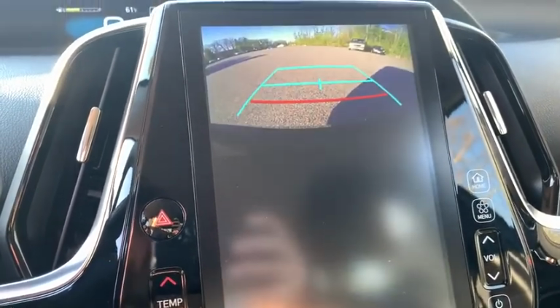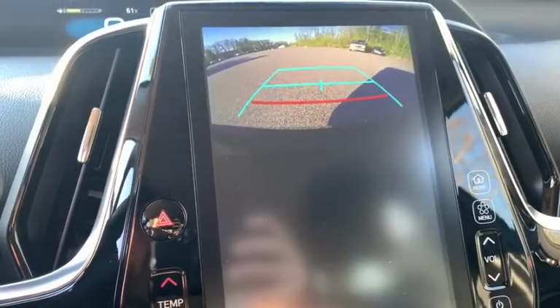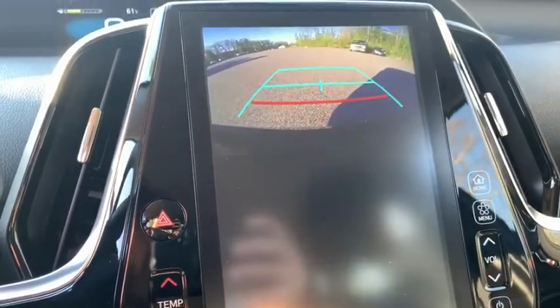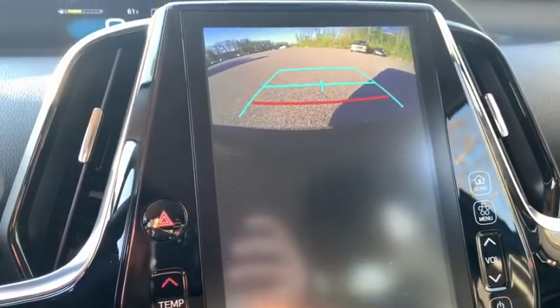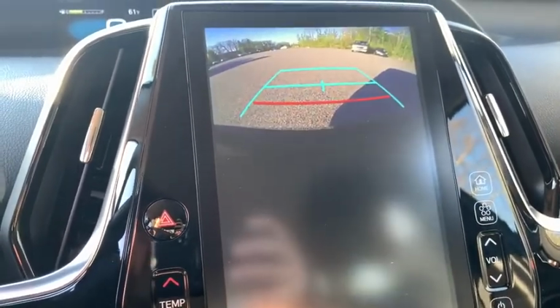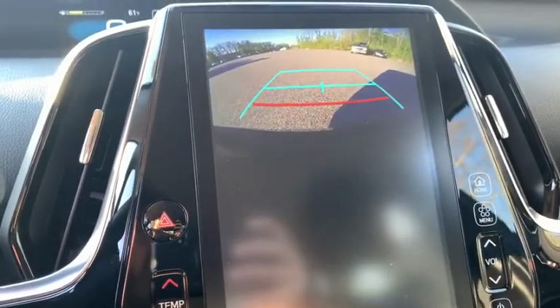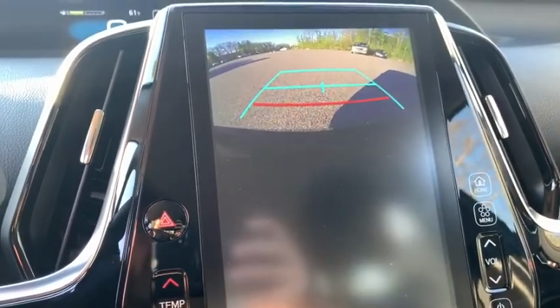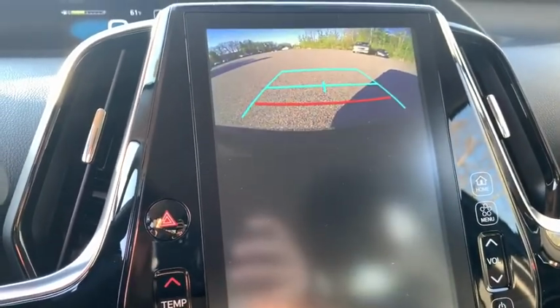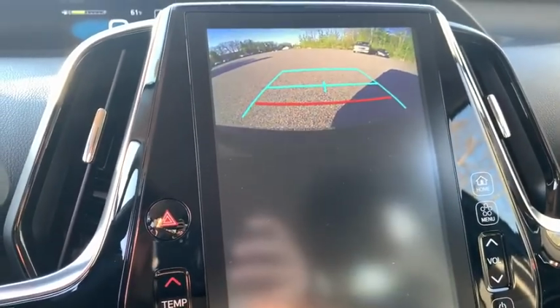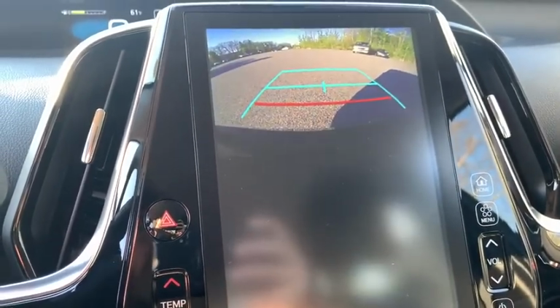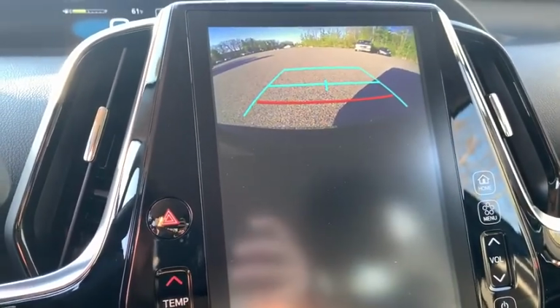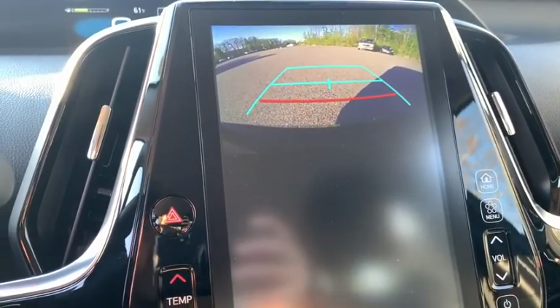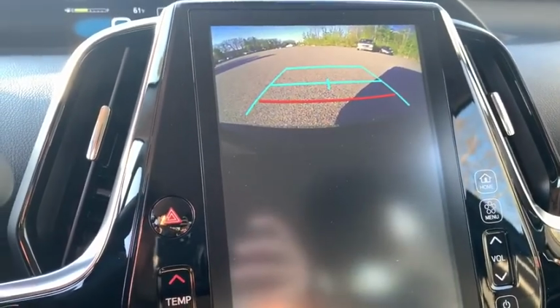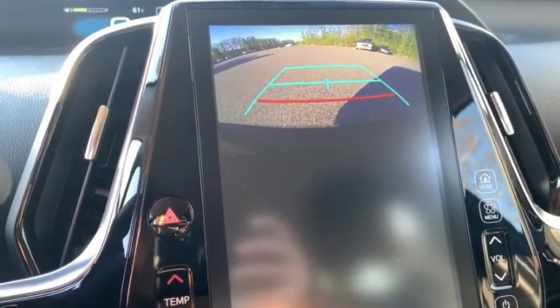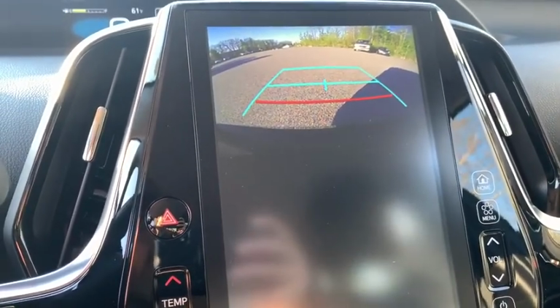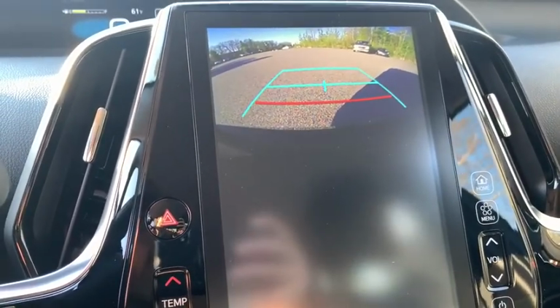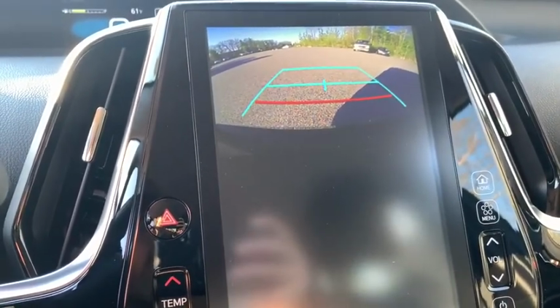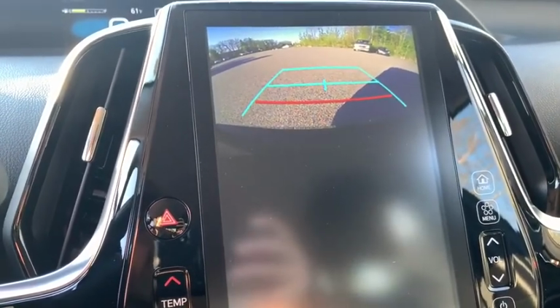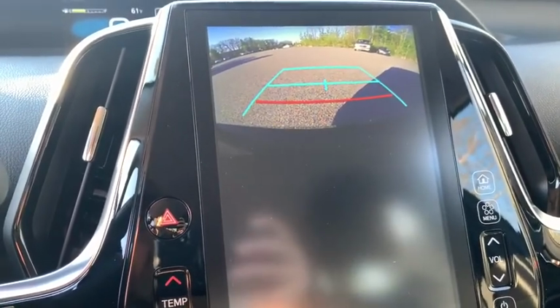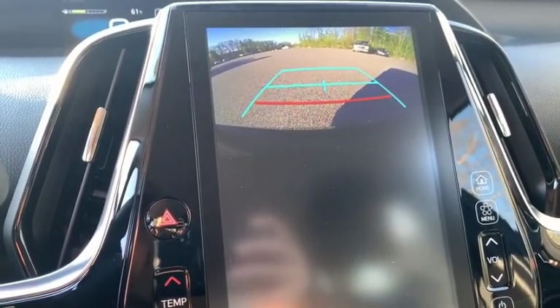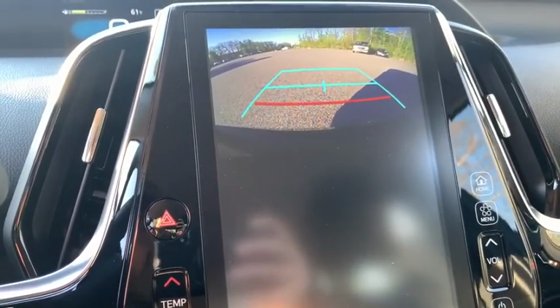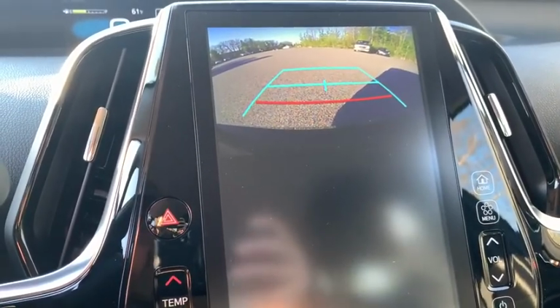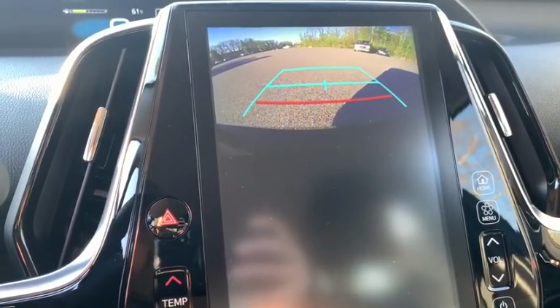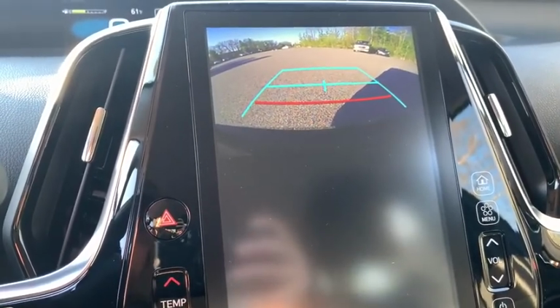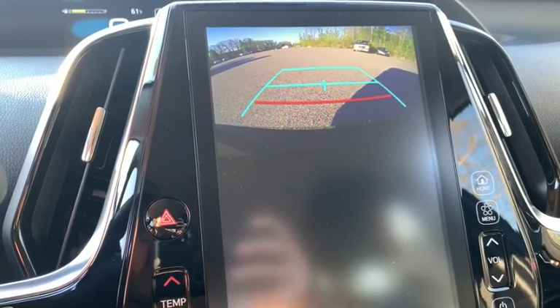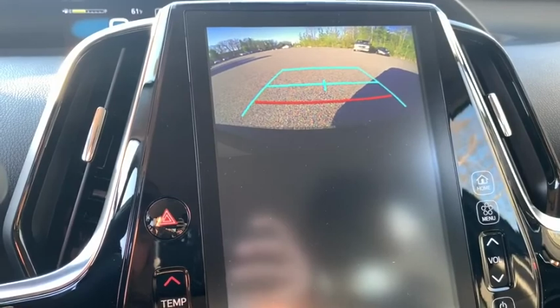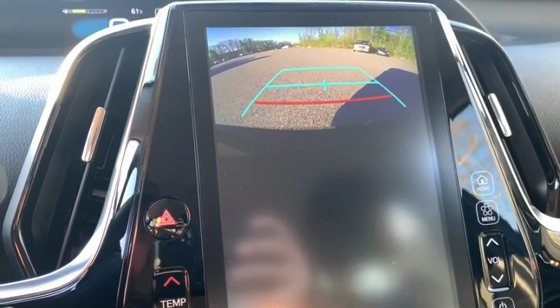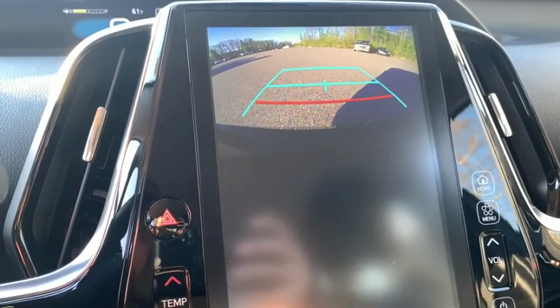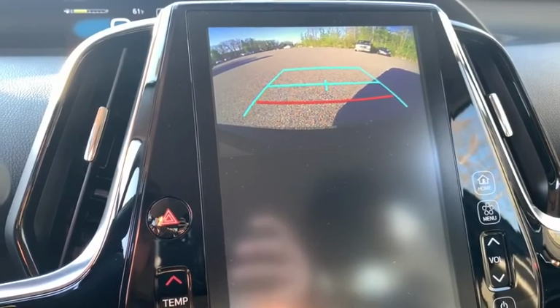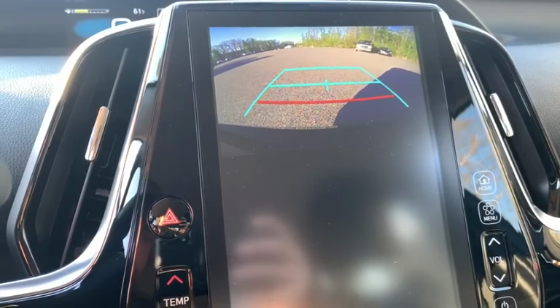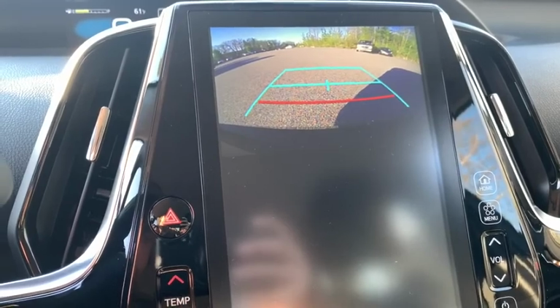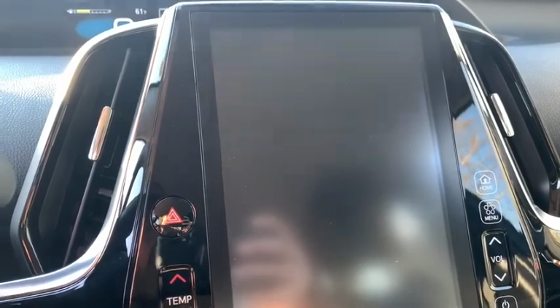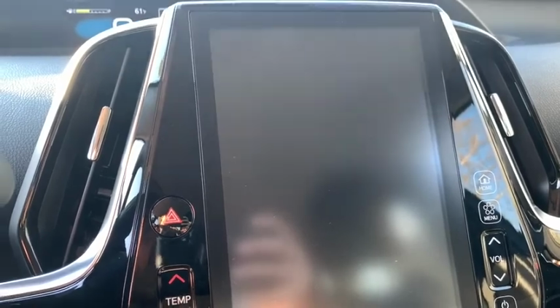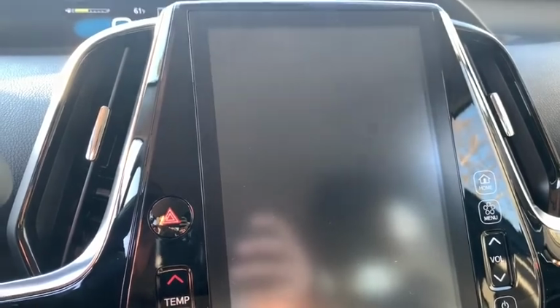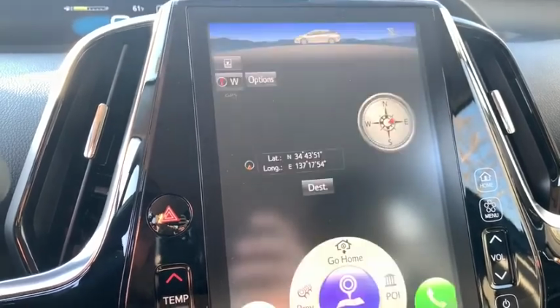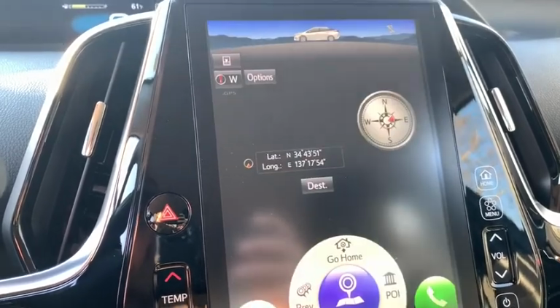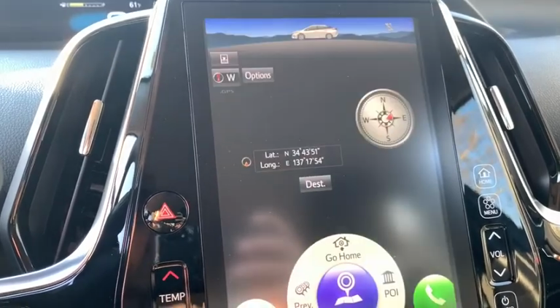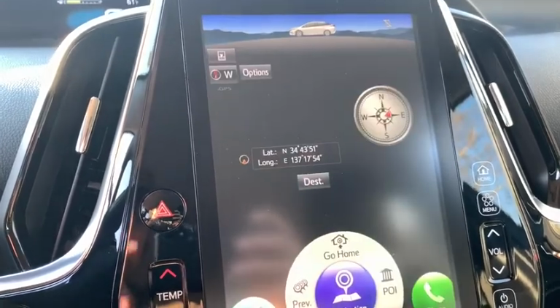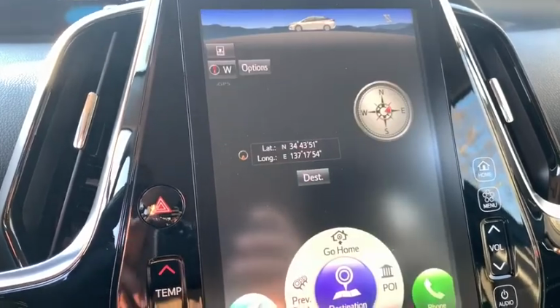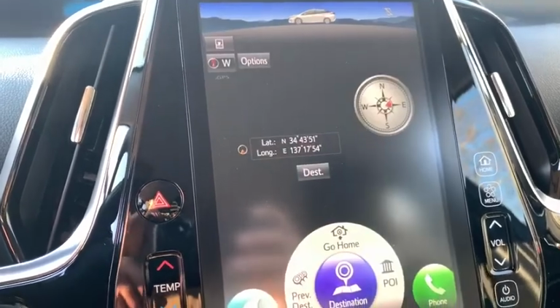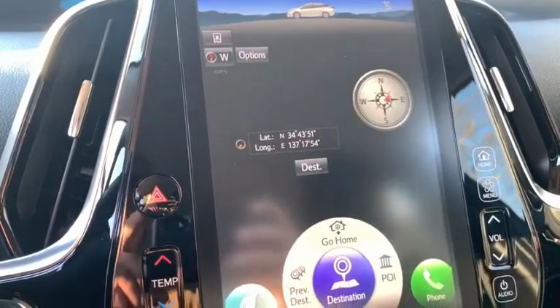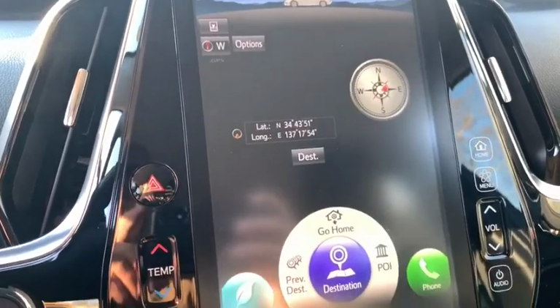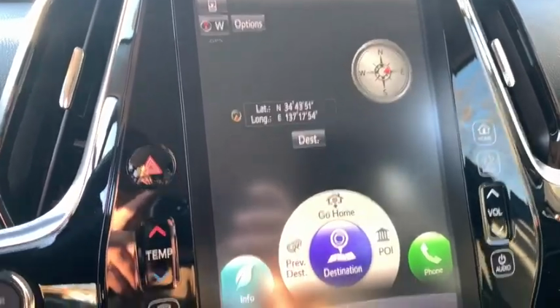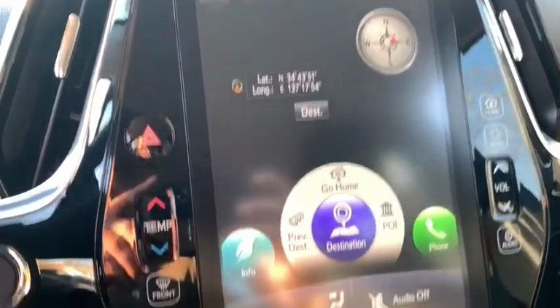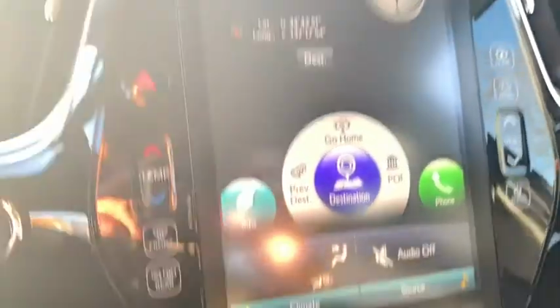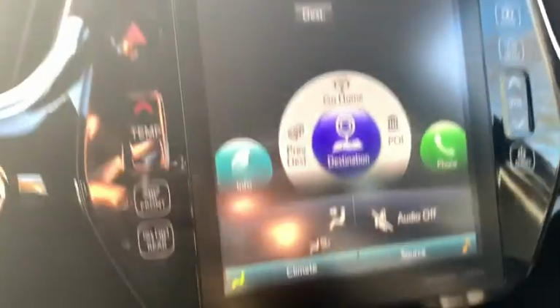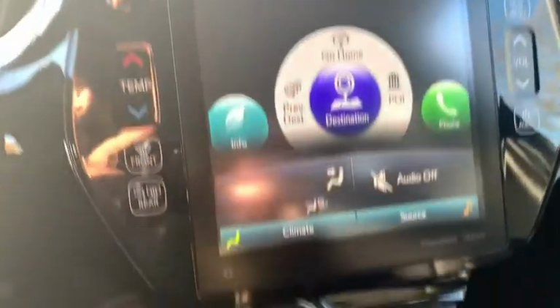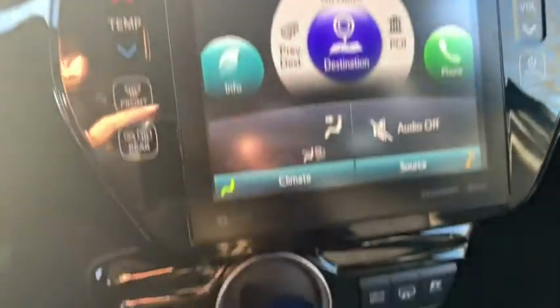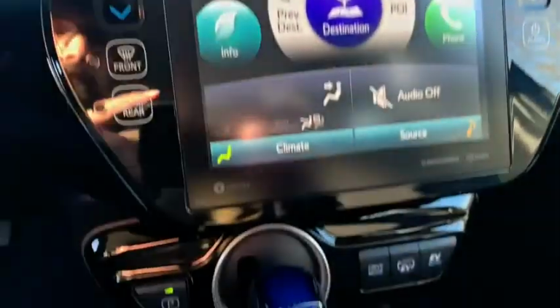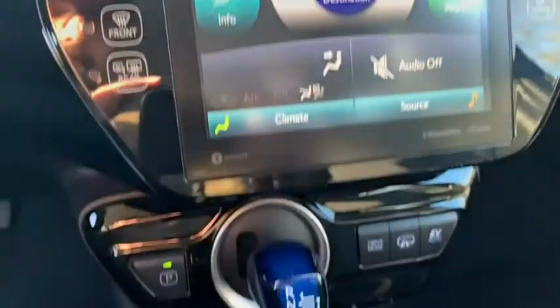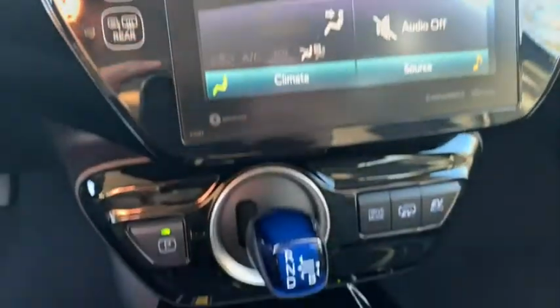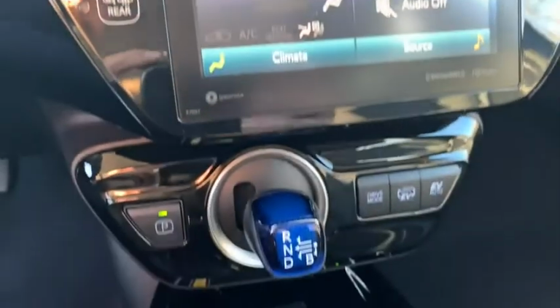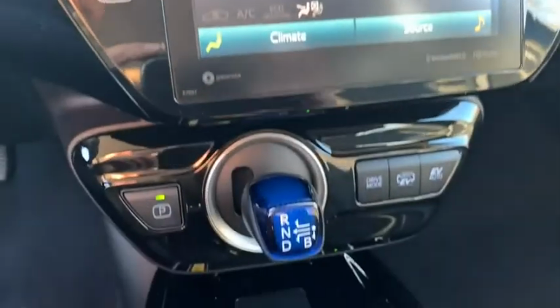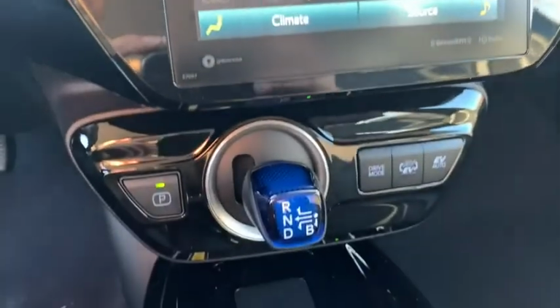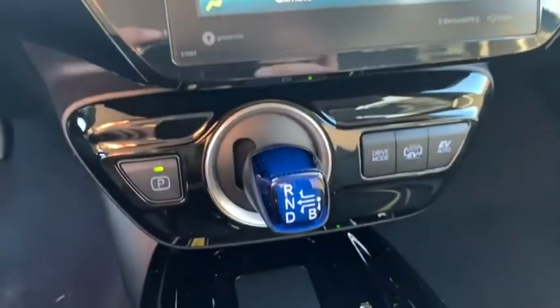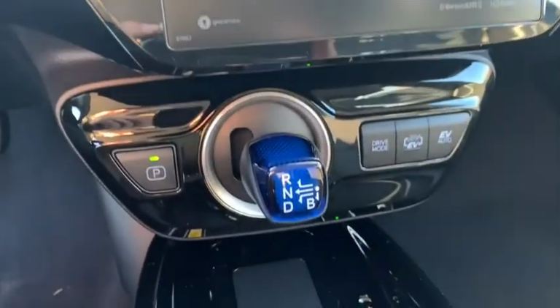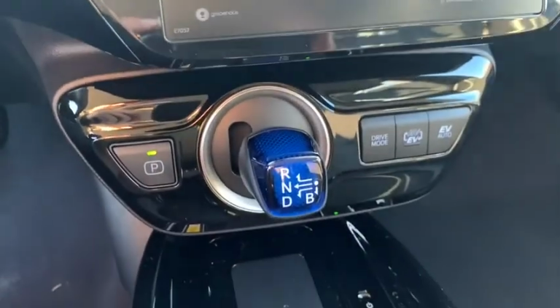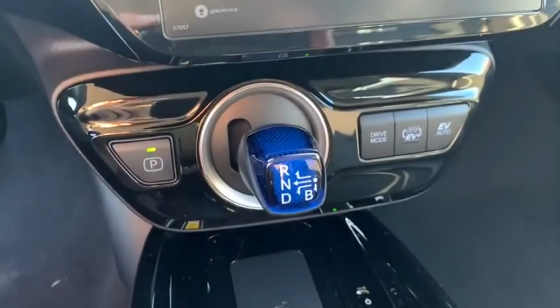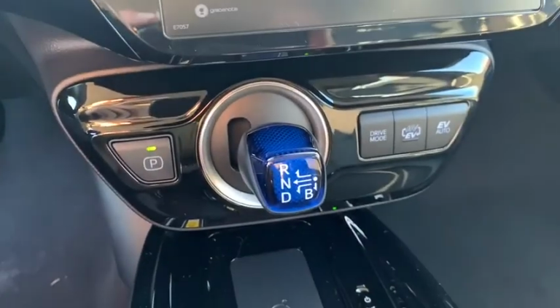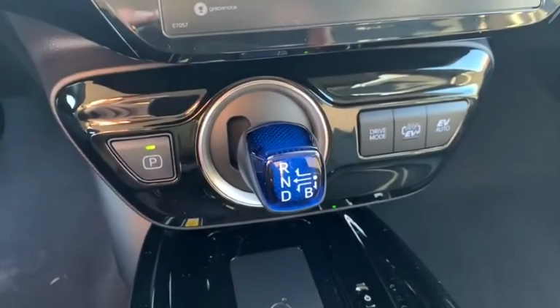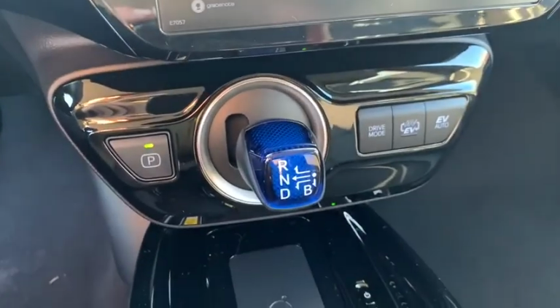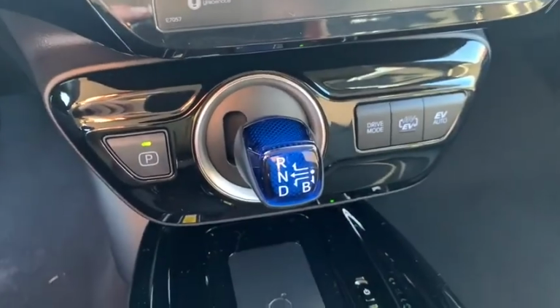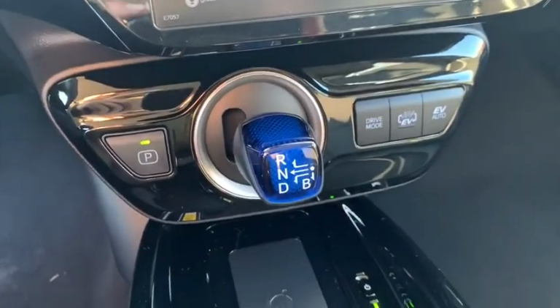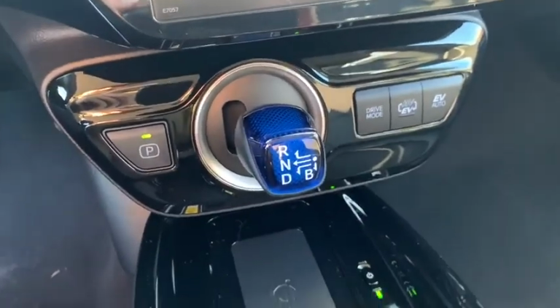Front reading lamps, front bucket seats, tilt steering wheel, driver vanity mirror, passenger vanity mirror, speed control.